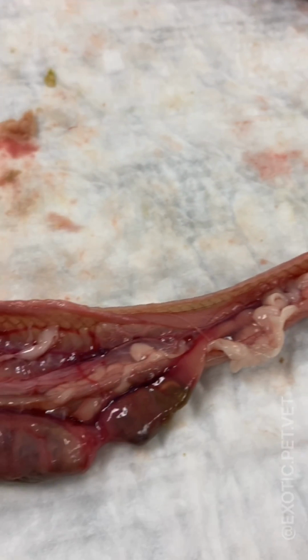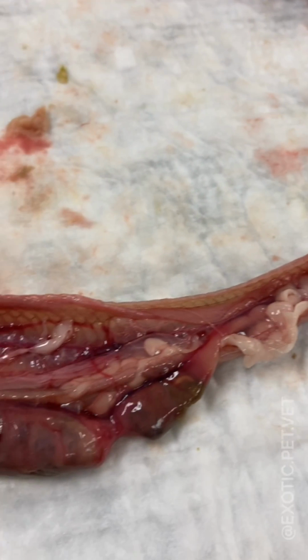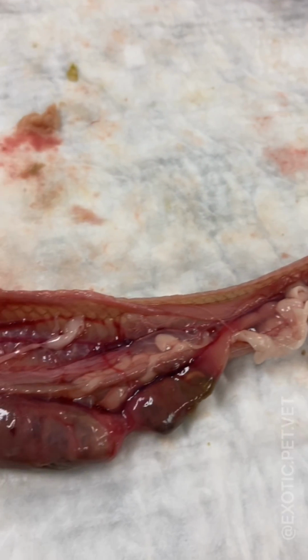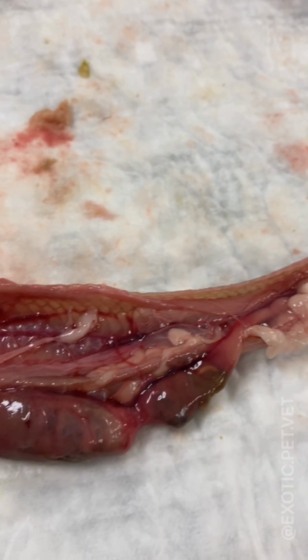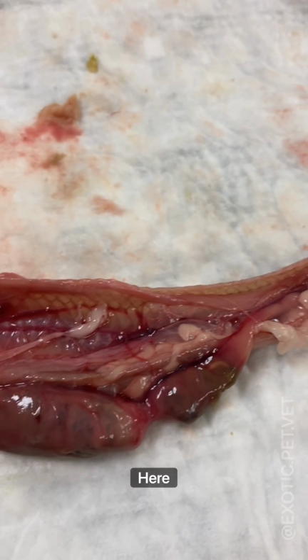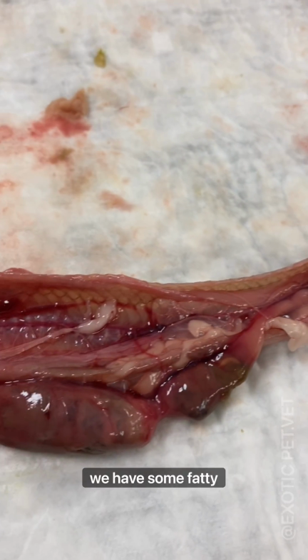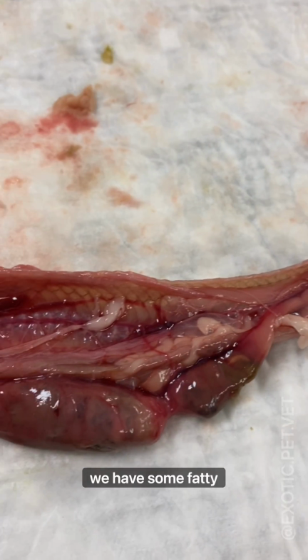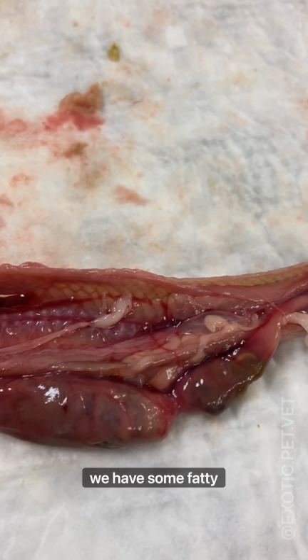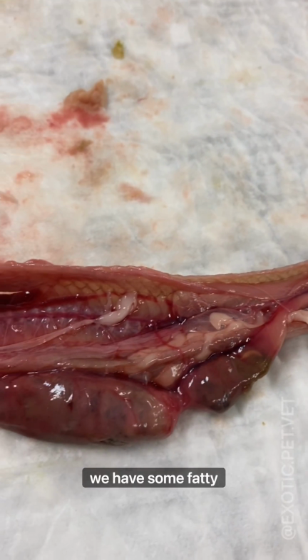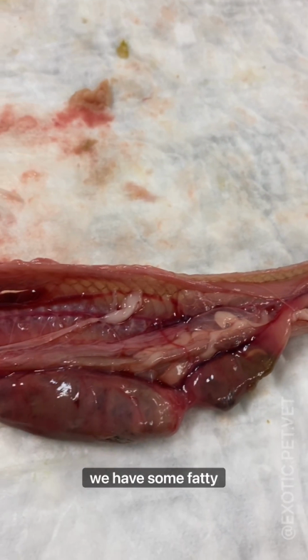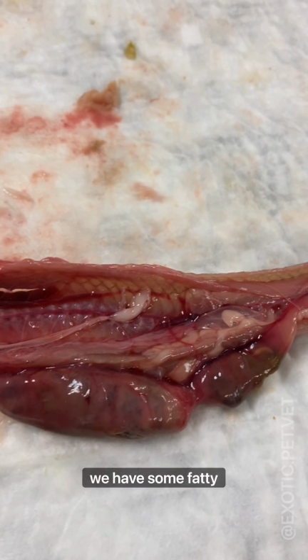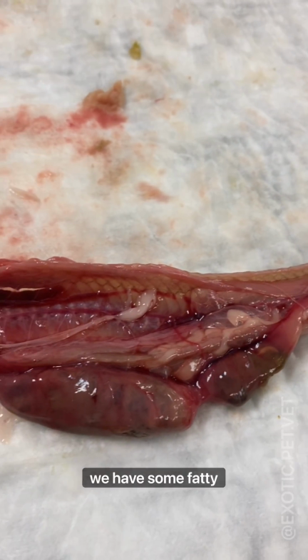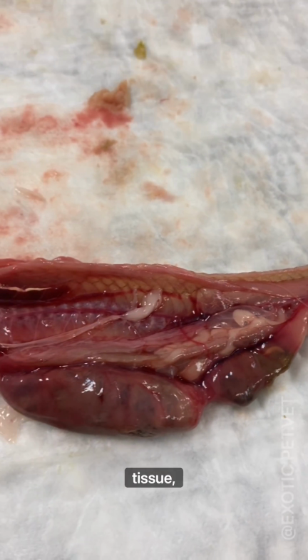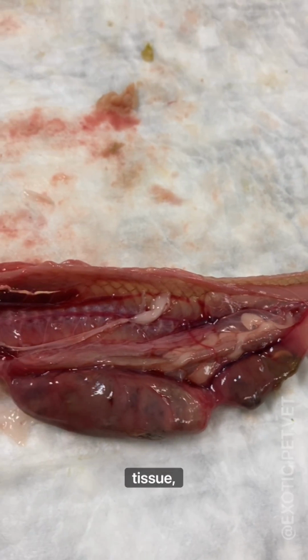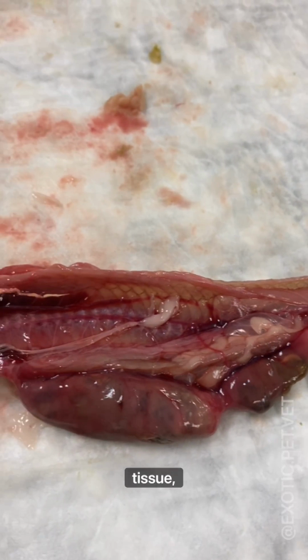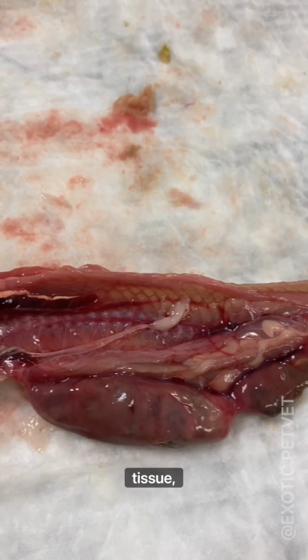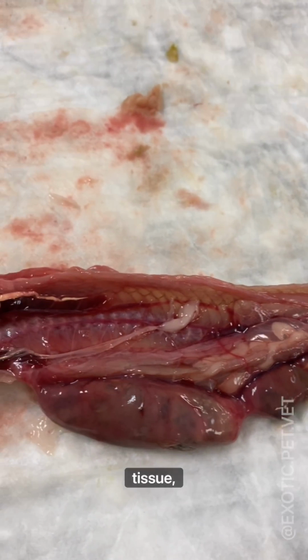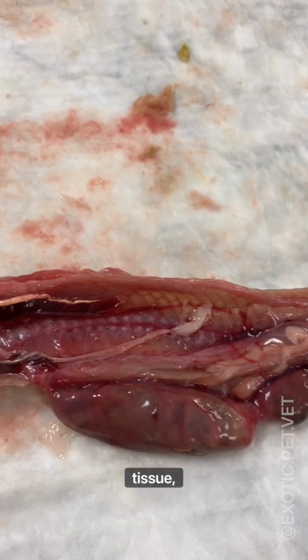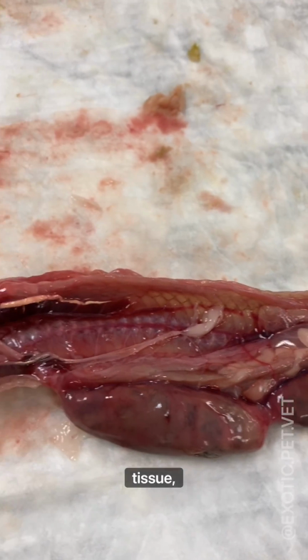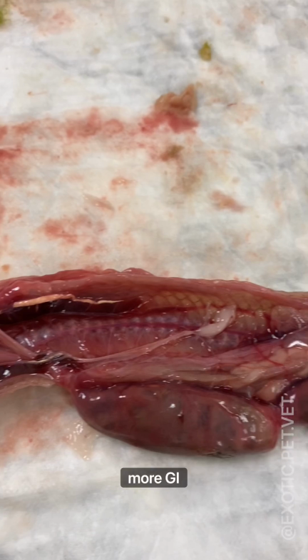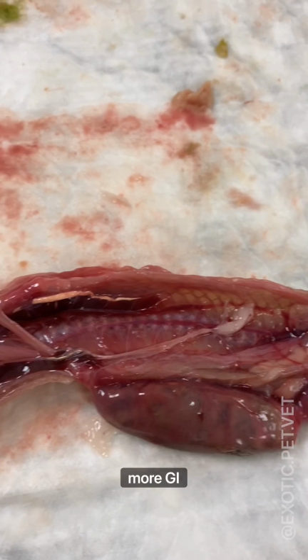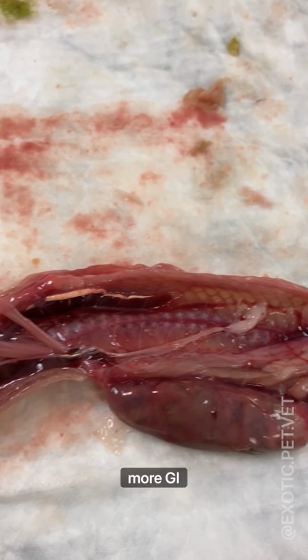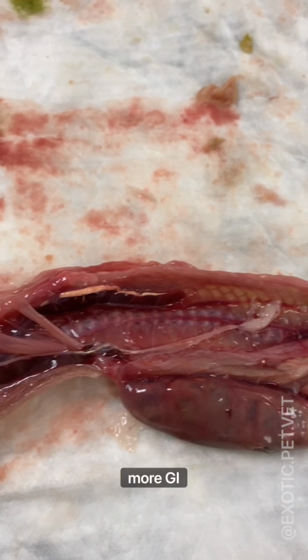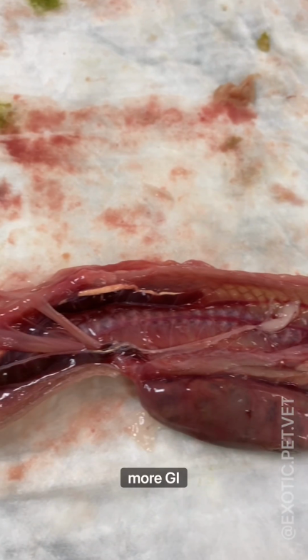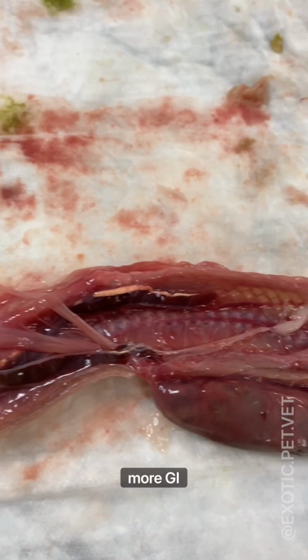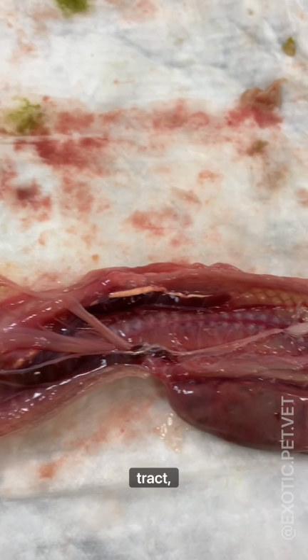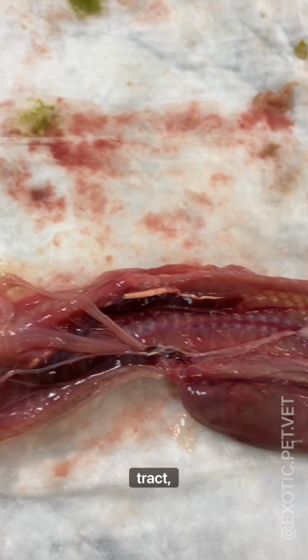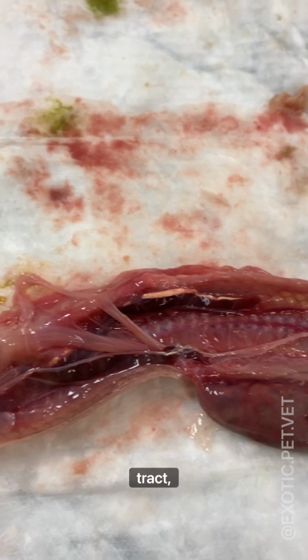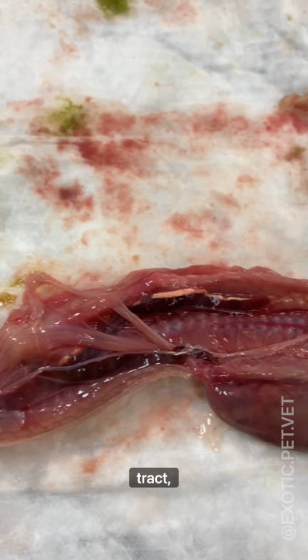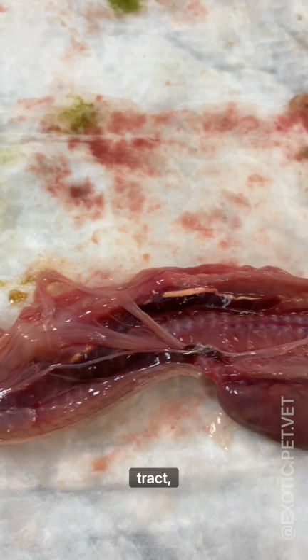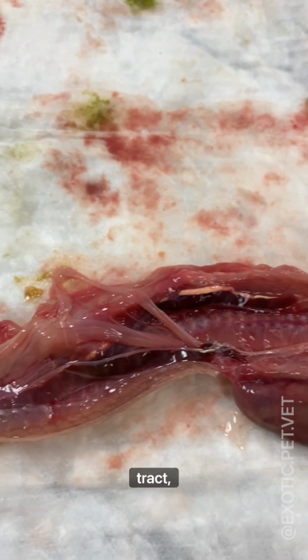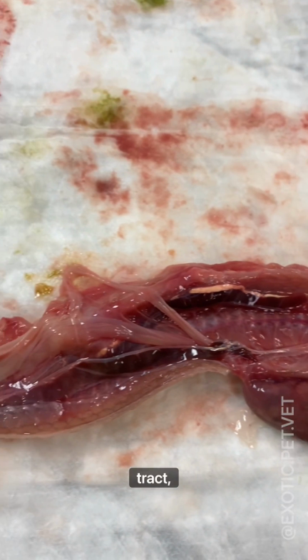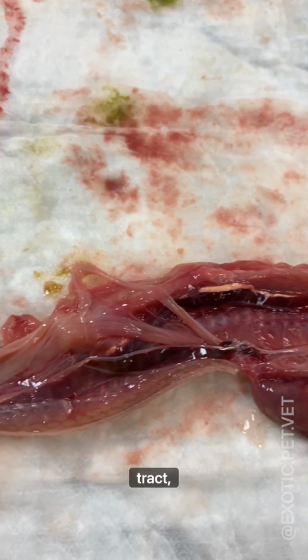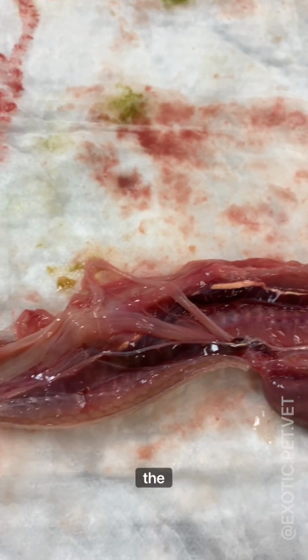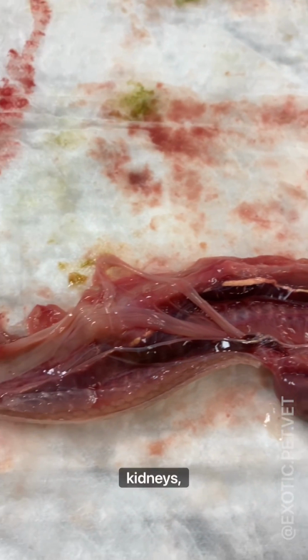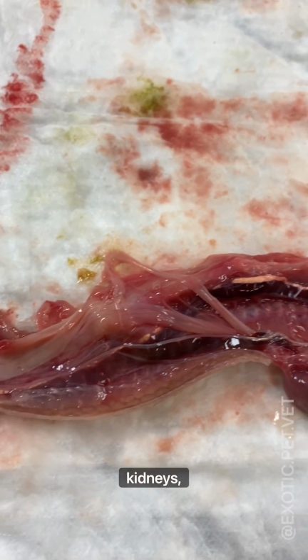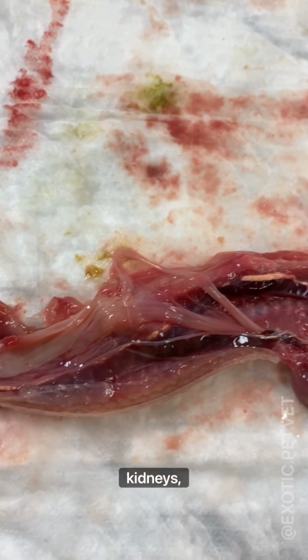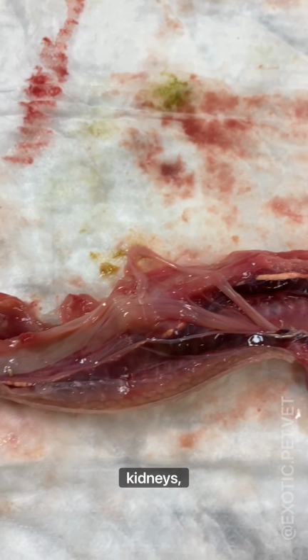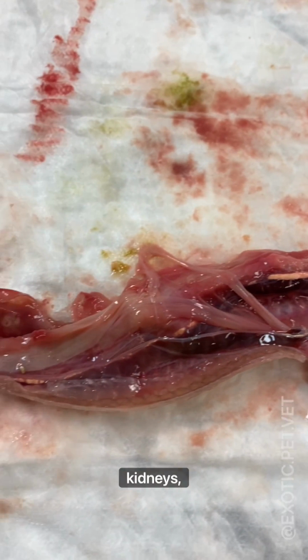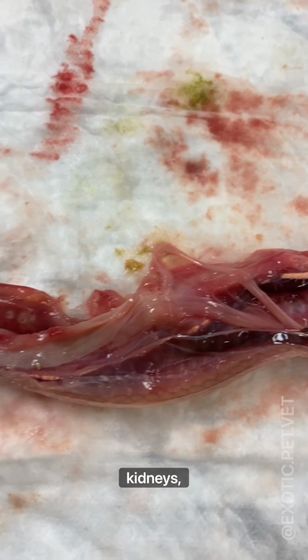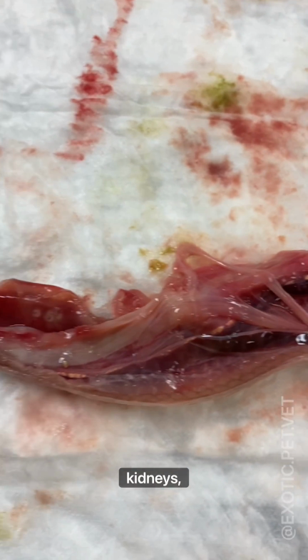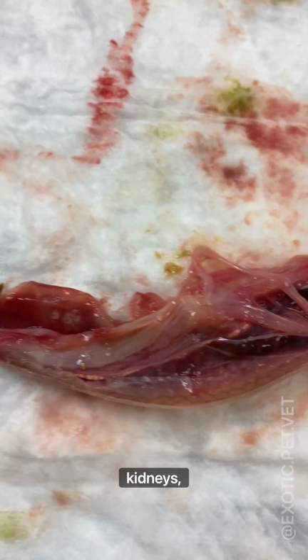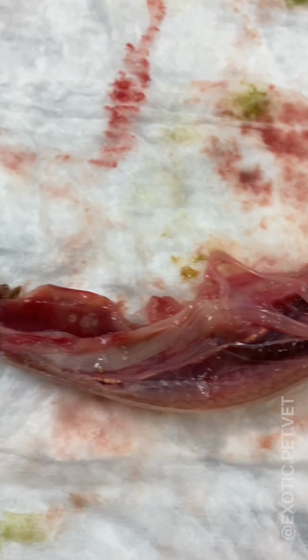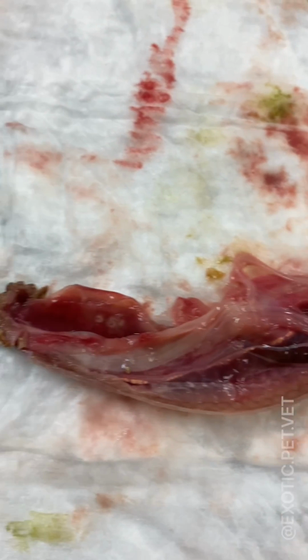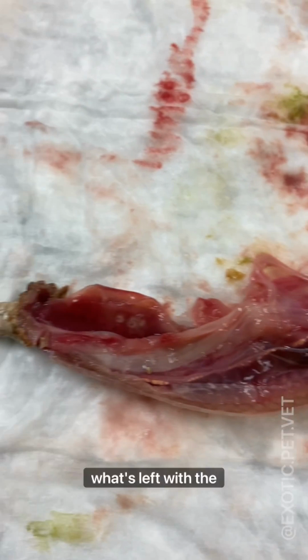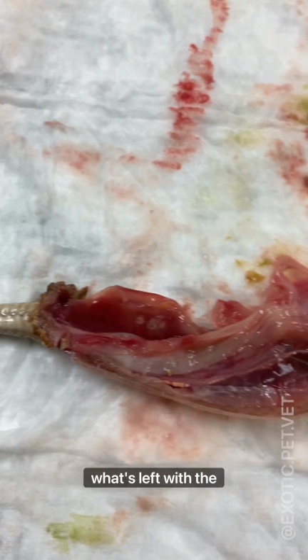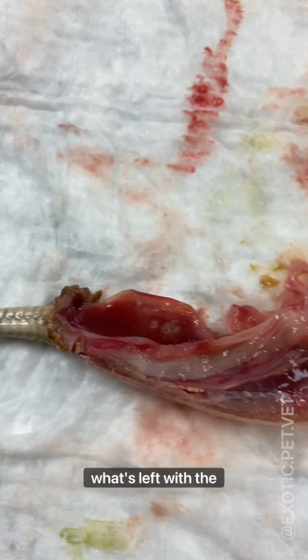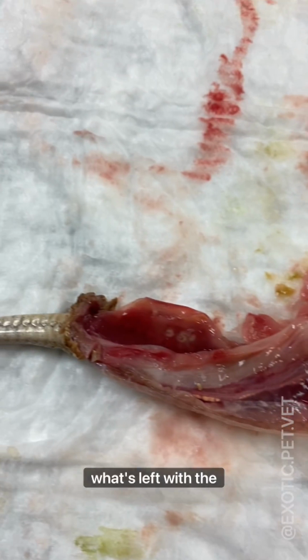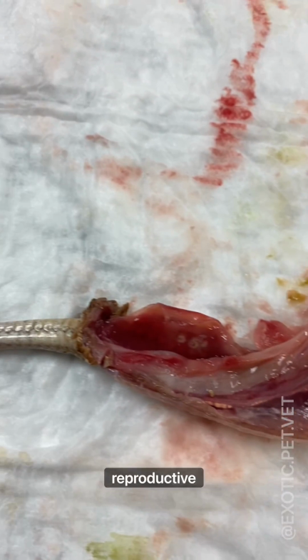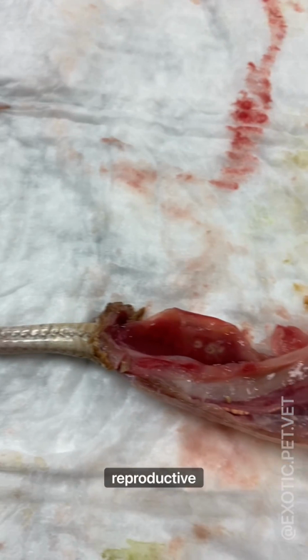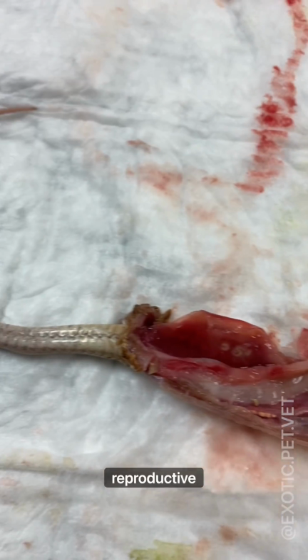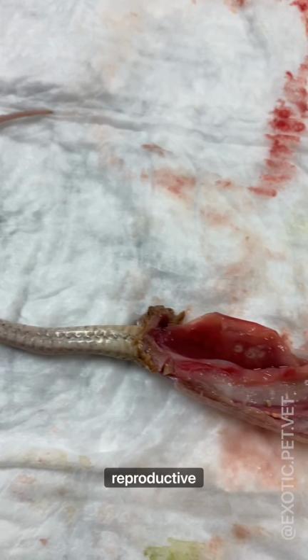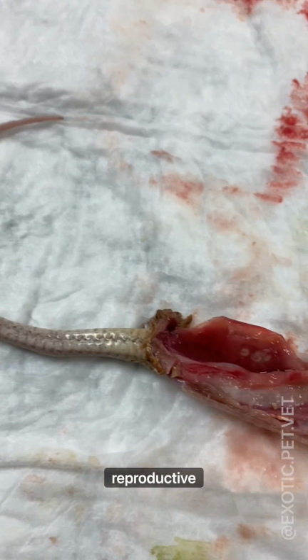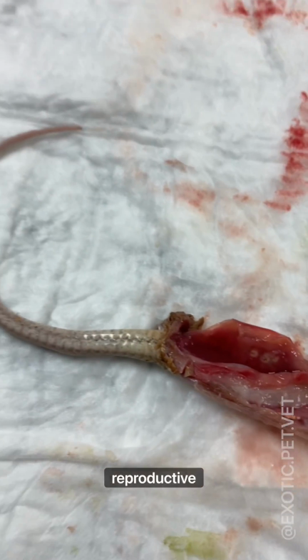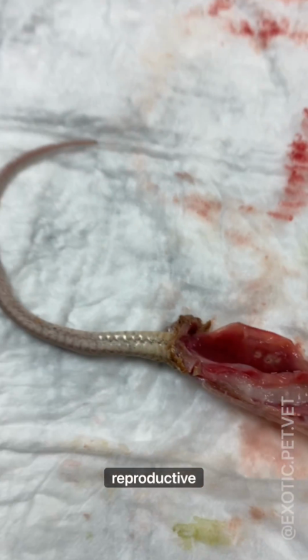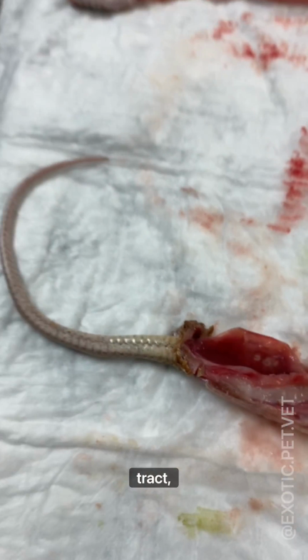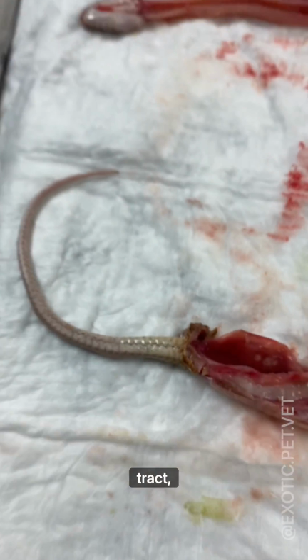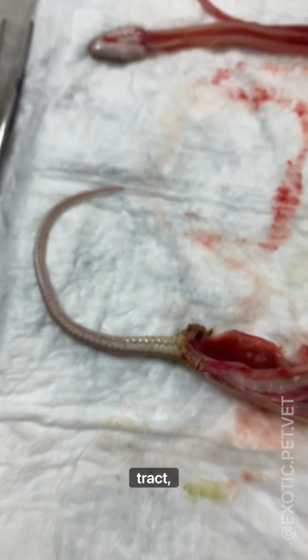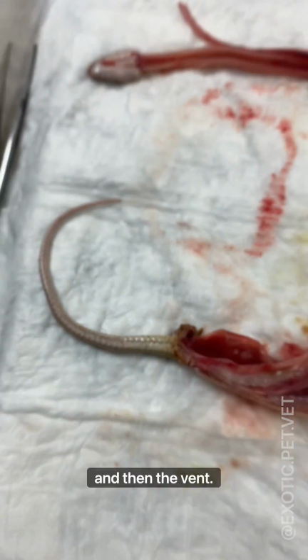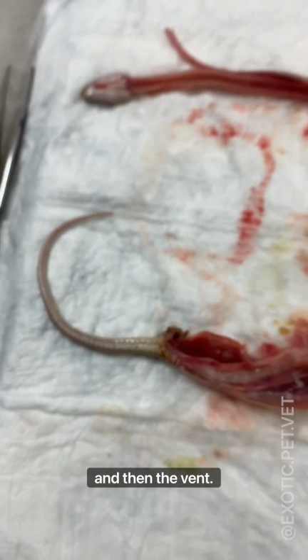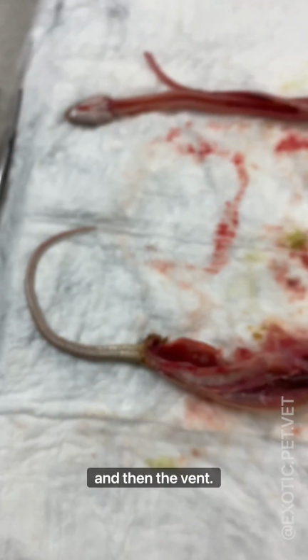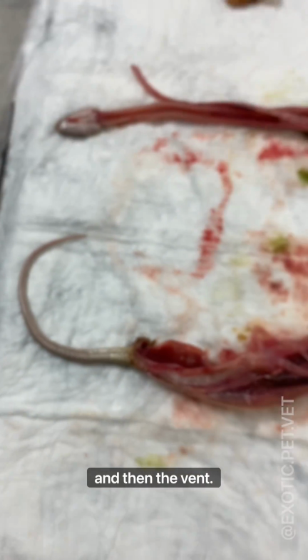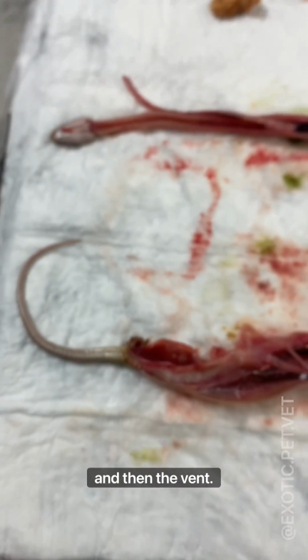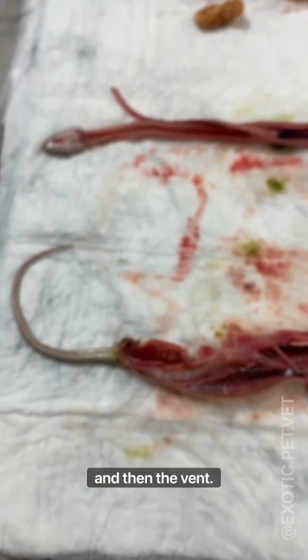Here we have some fatty tissue, some more GI tract, the kidneys, what's left of the reproductive tract, and then the vent.